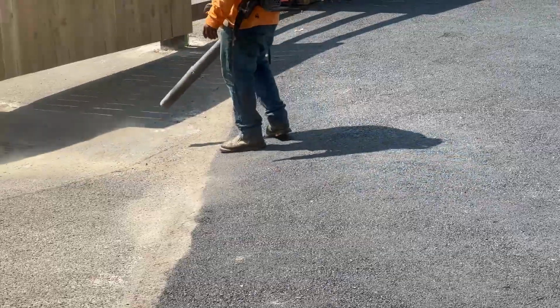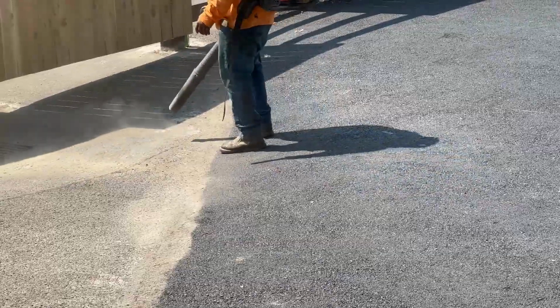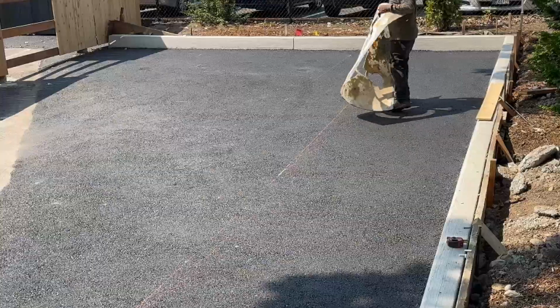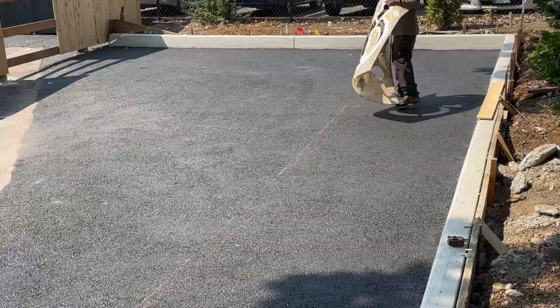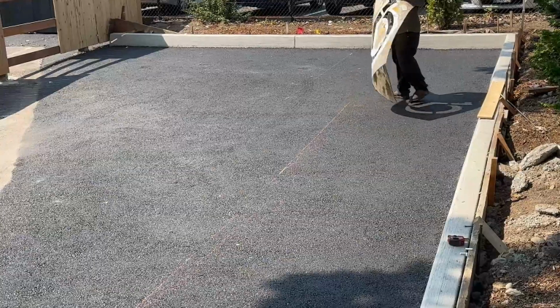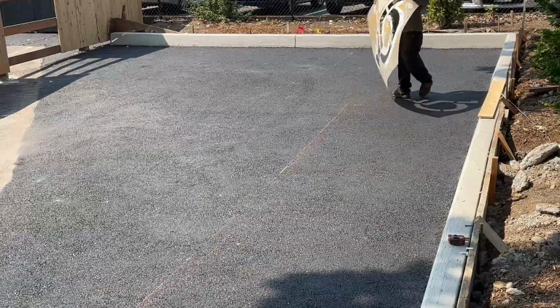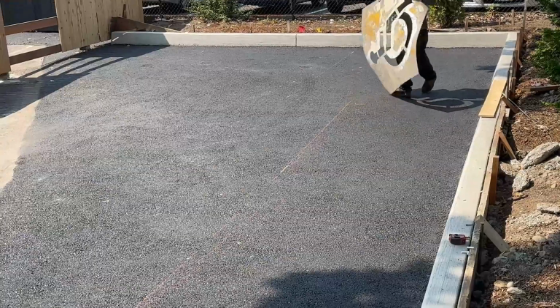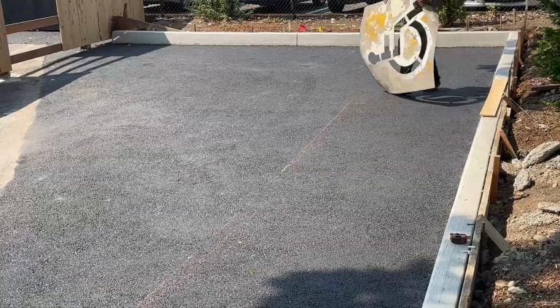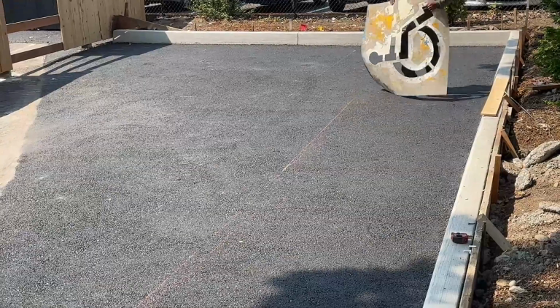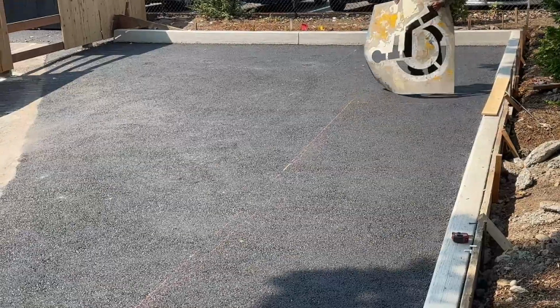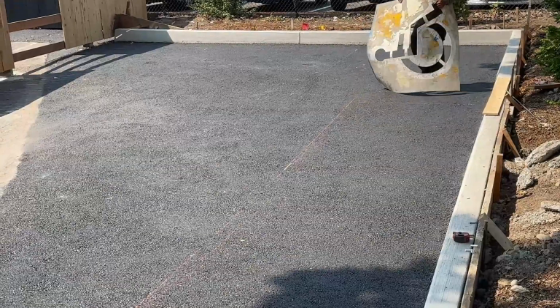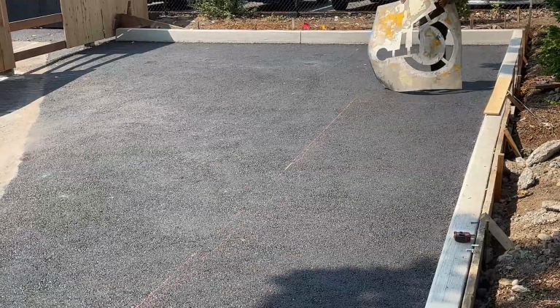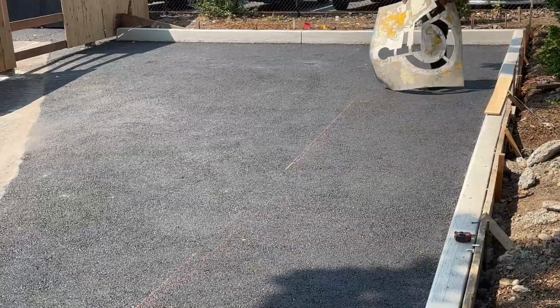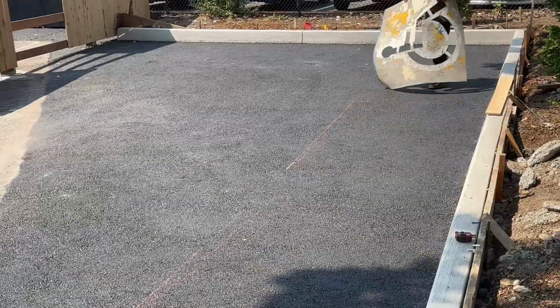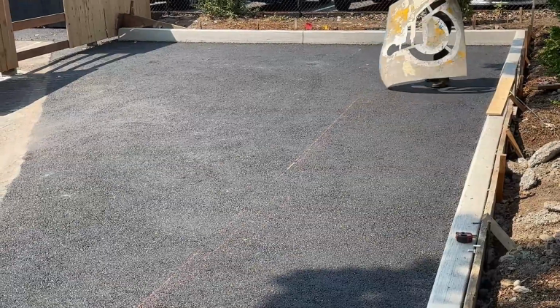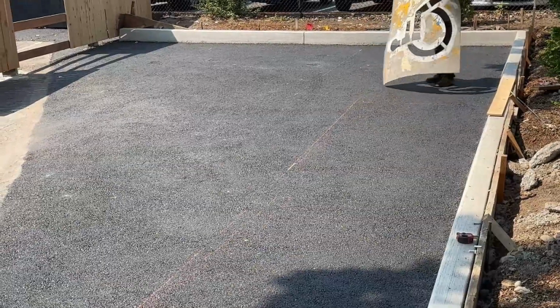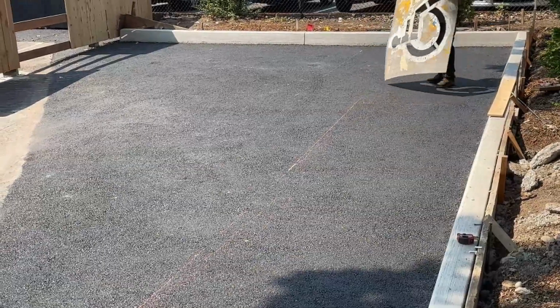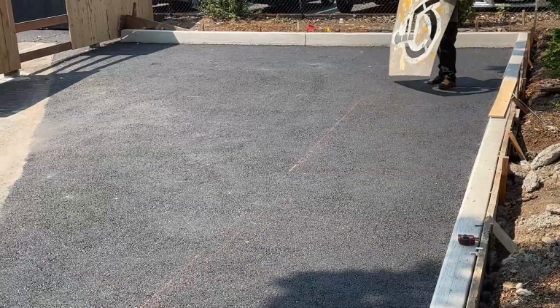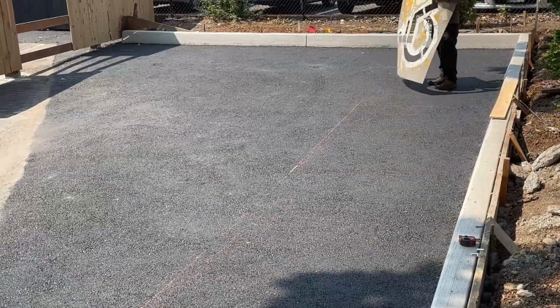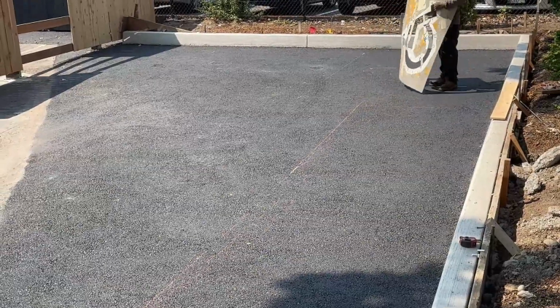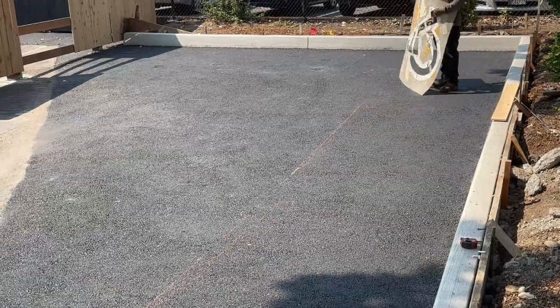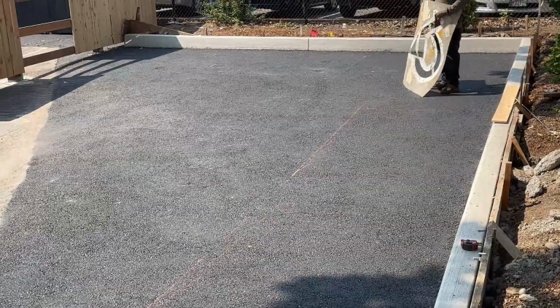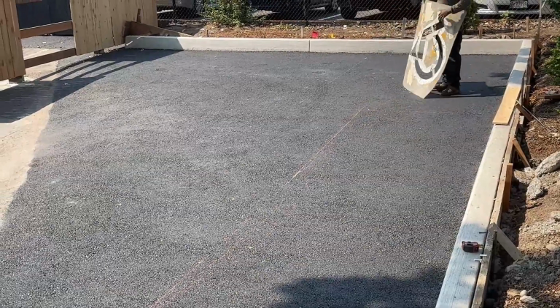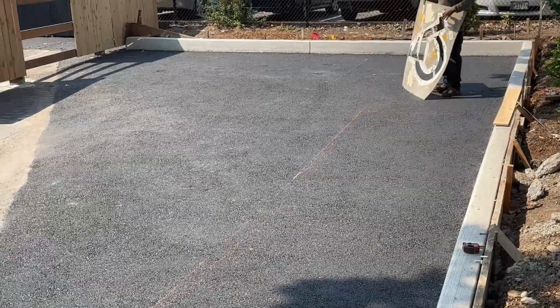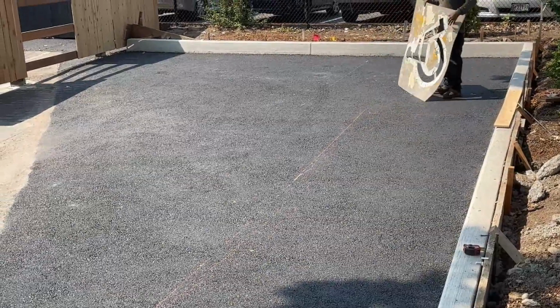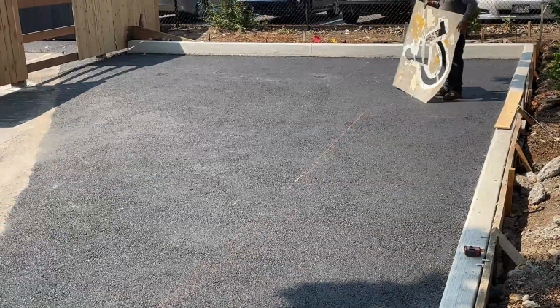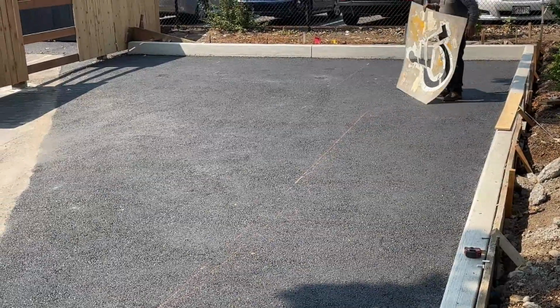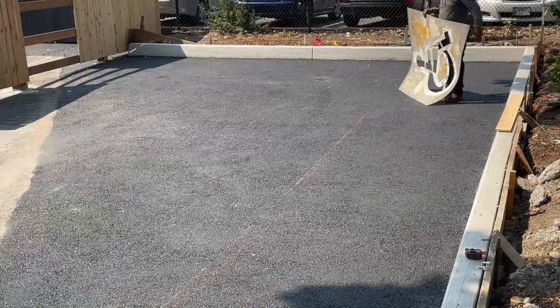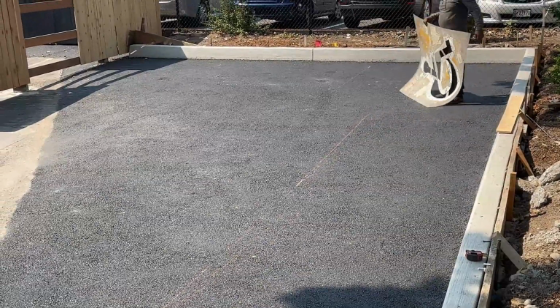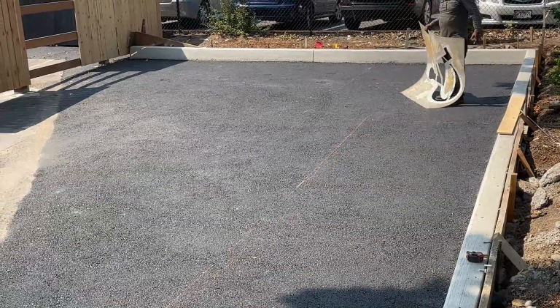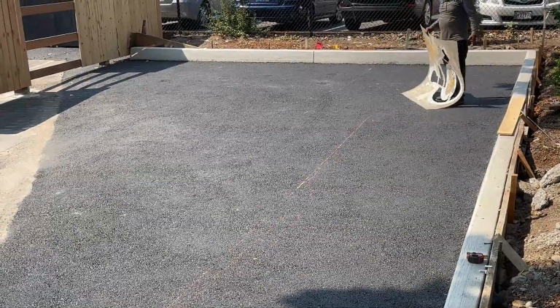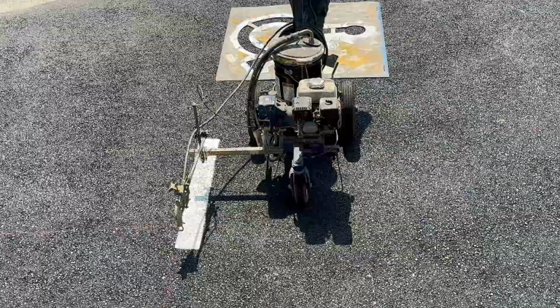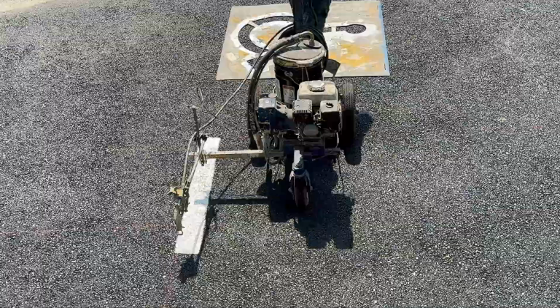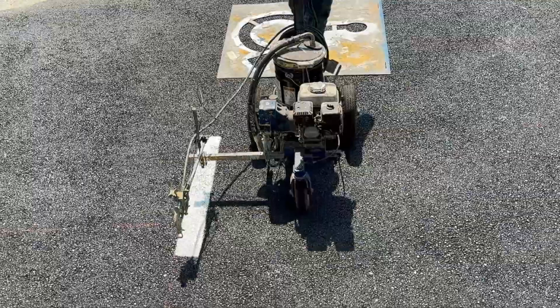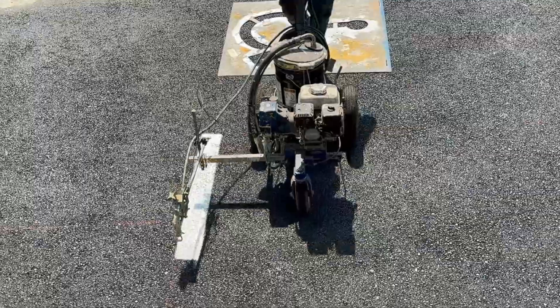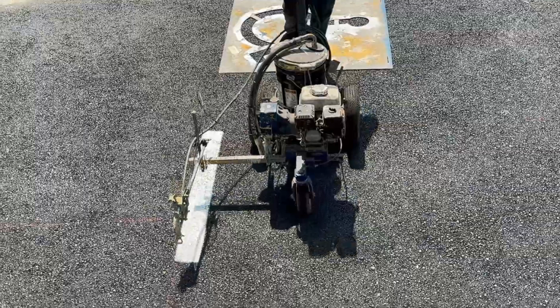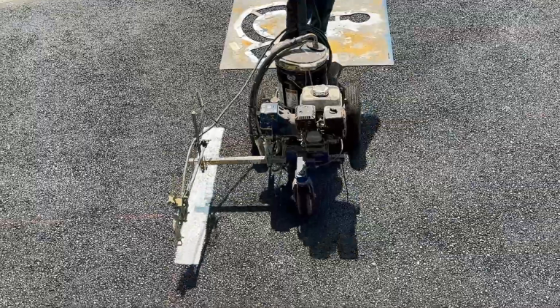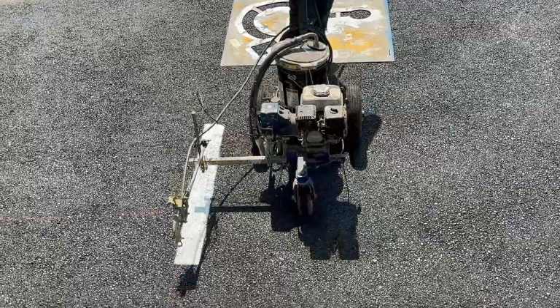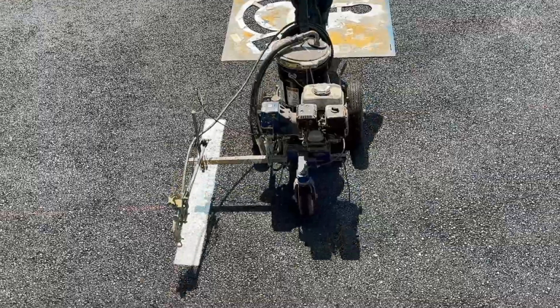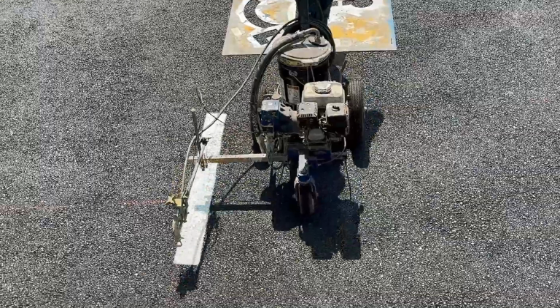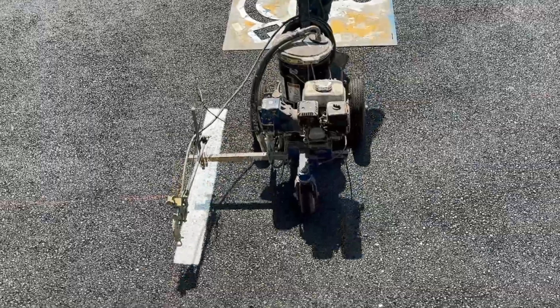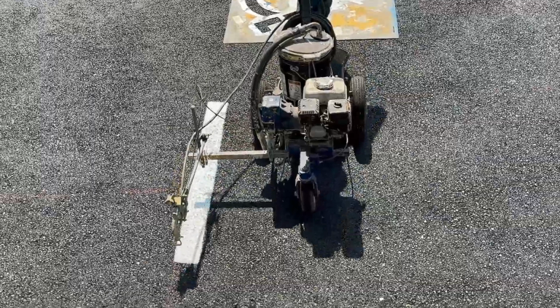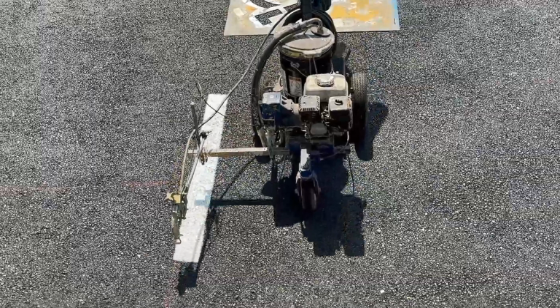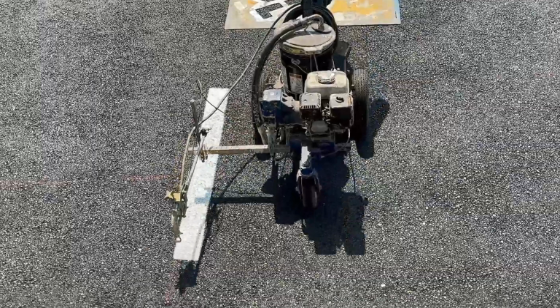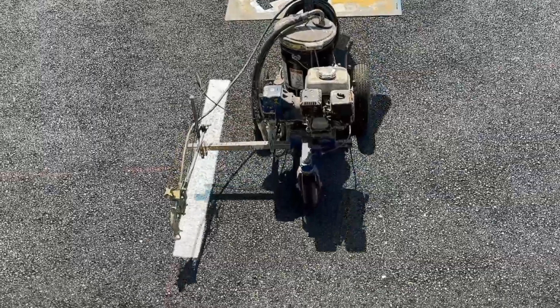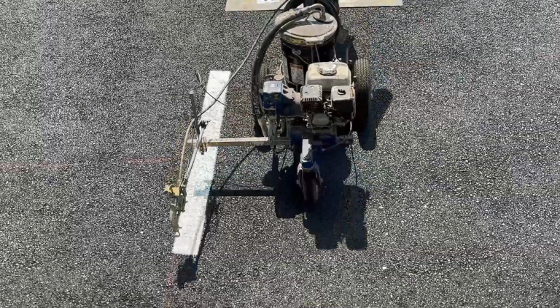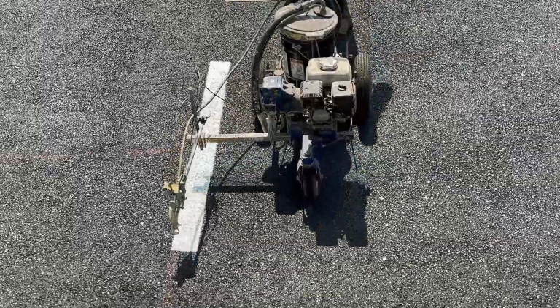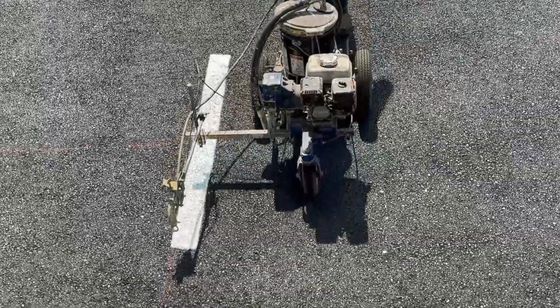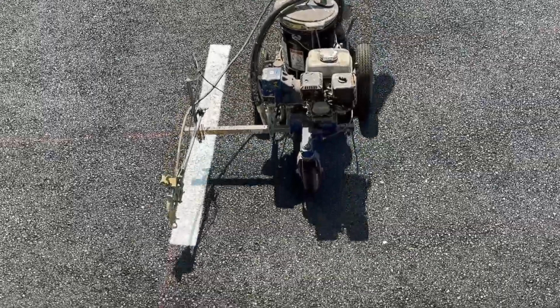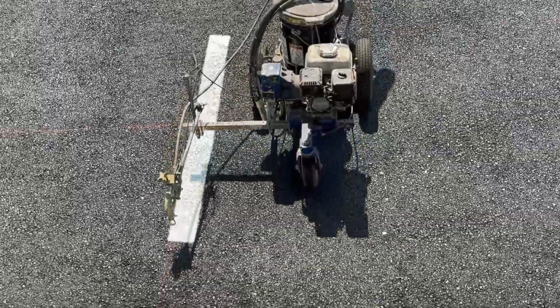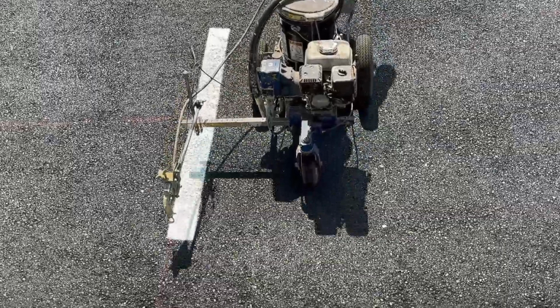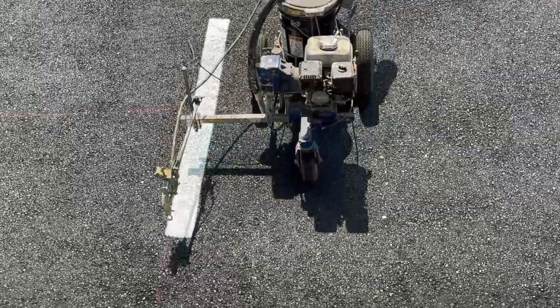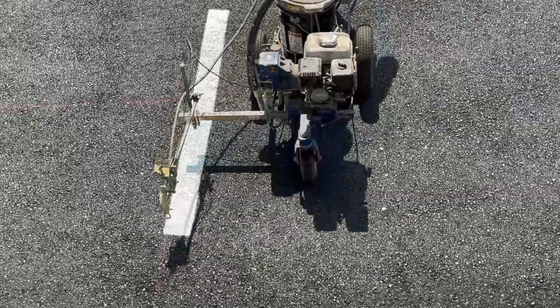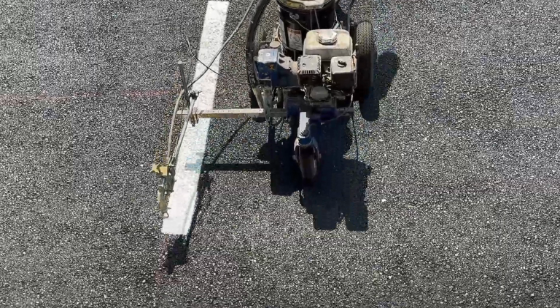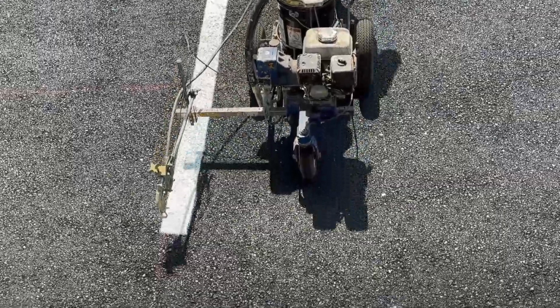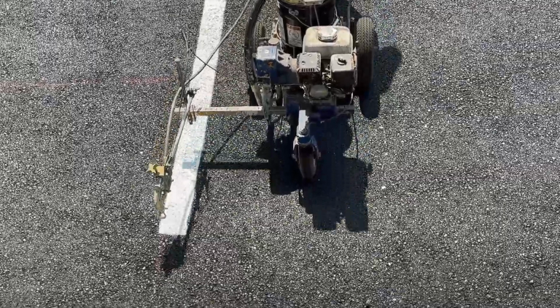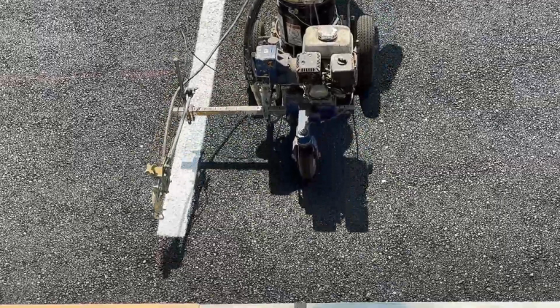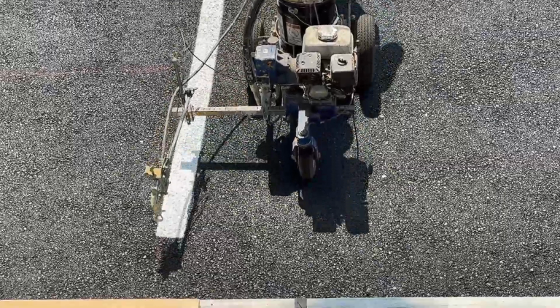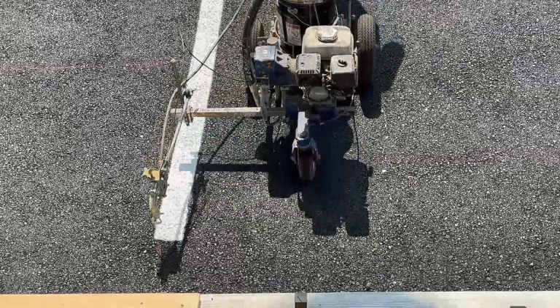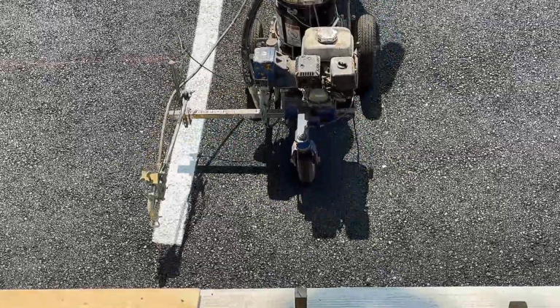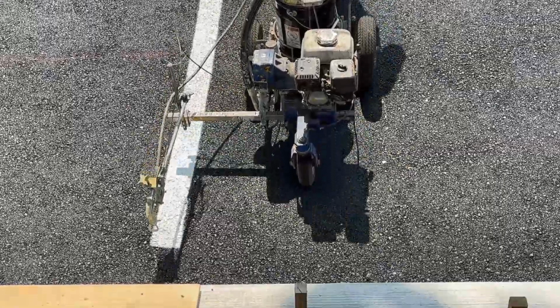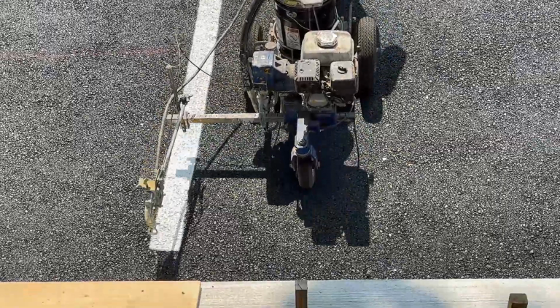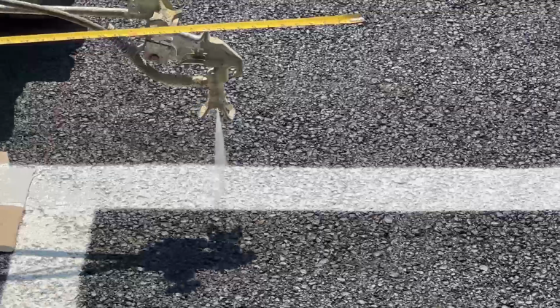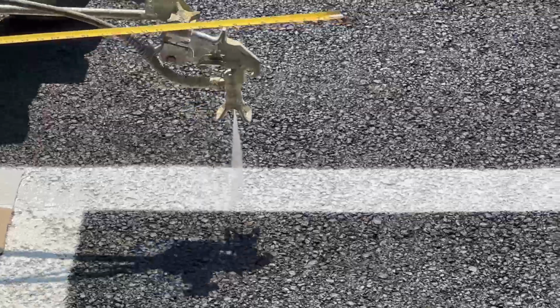All of this needed to be done in order for the client to open up his tea house — we needed to have an ADA-rated parking spot and walkway.